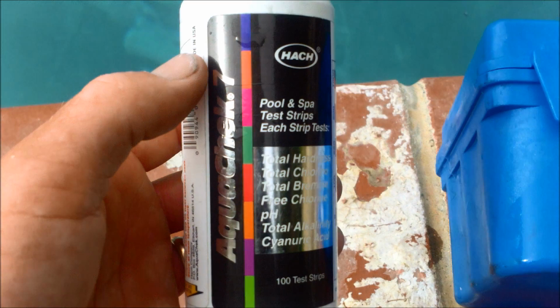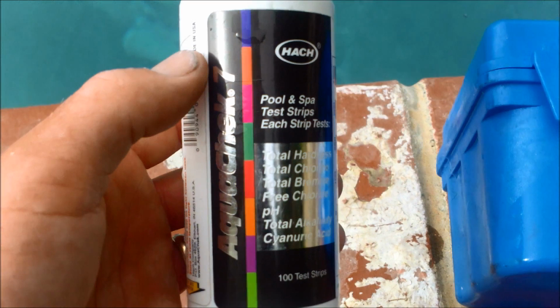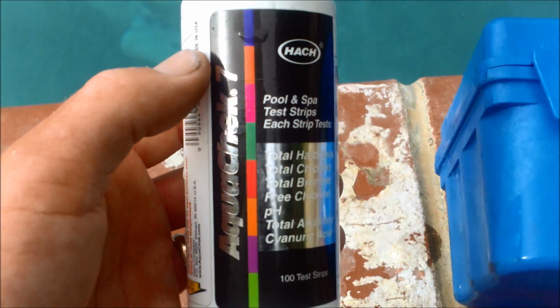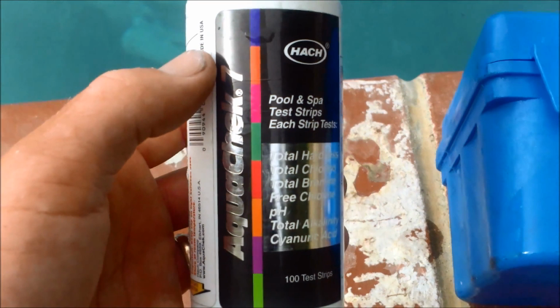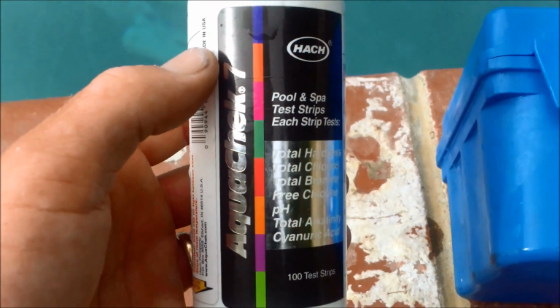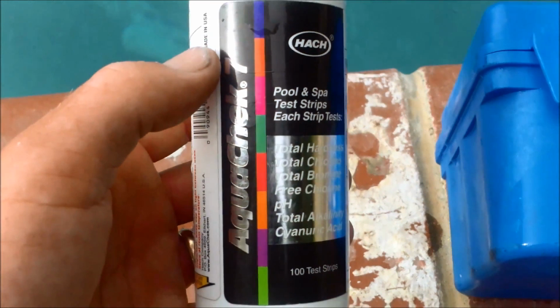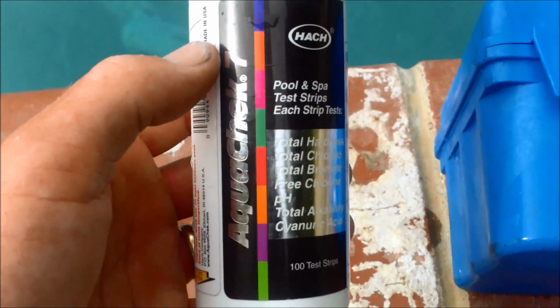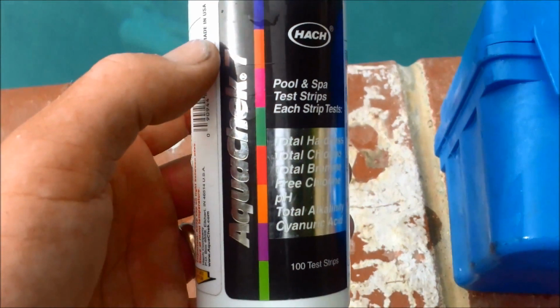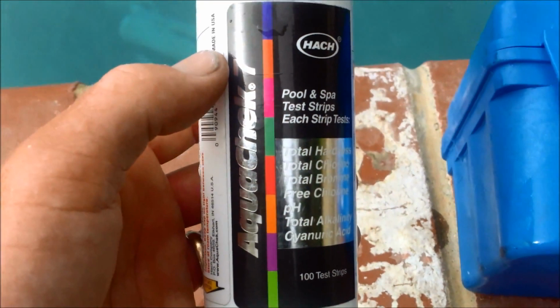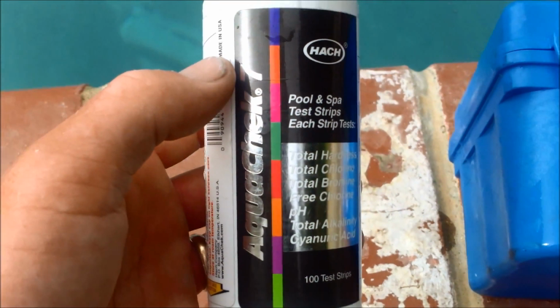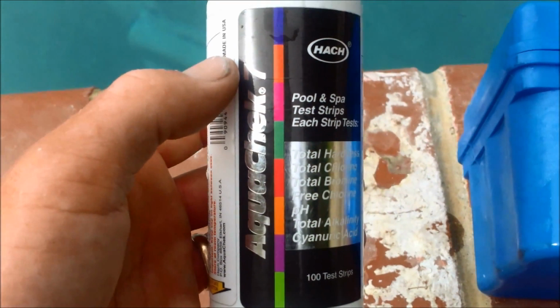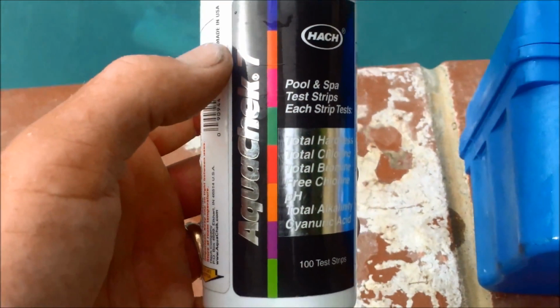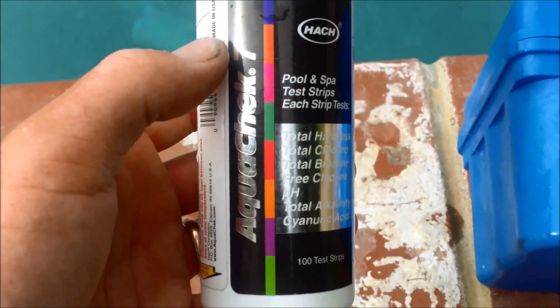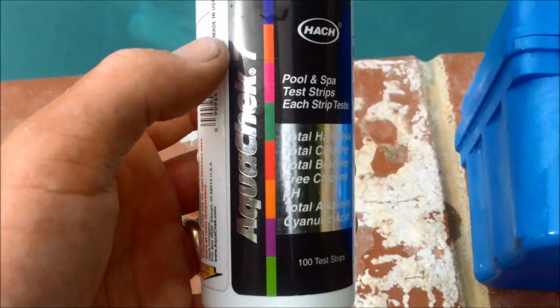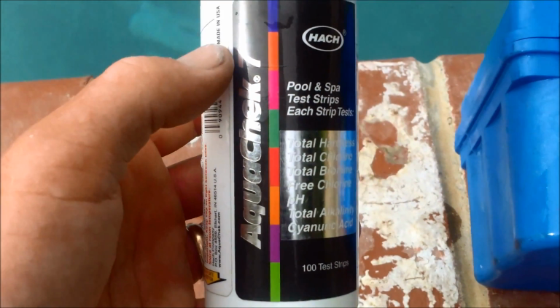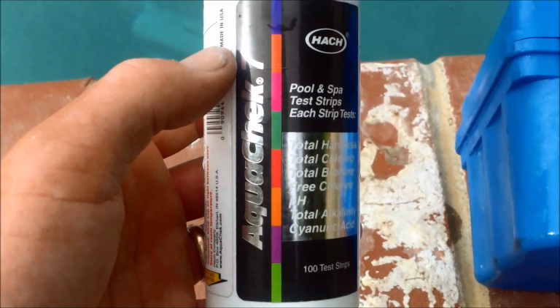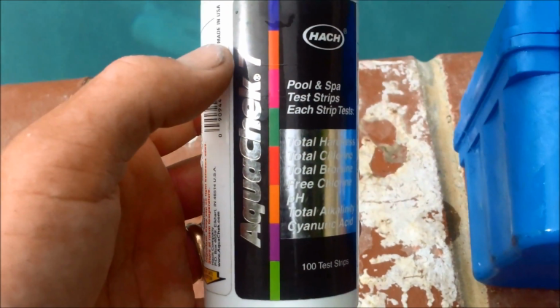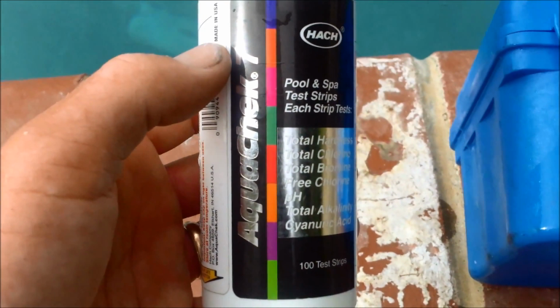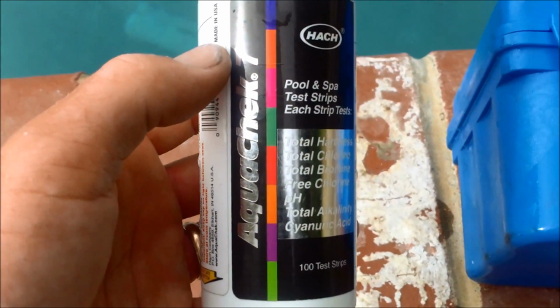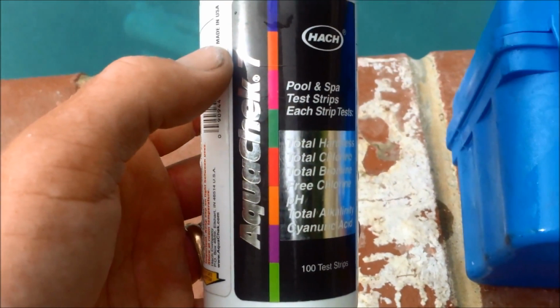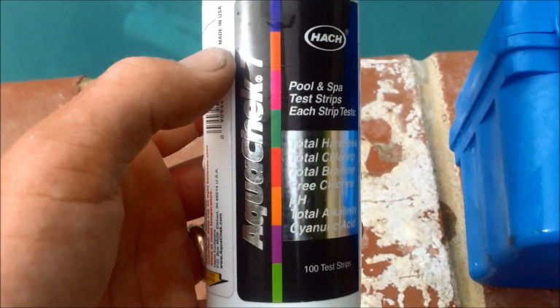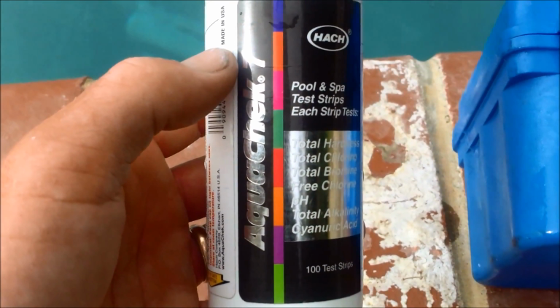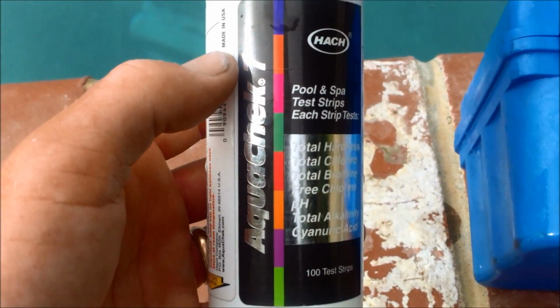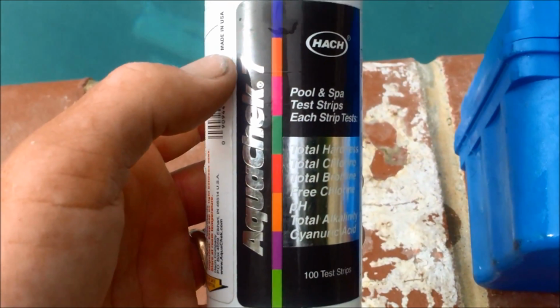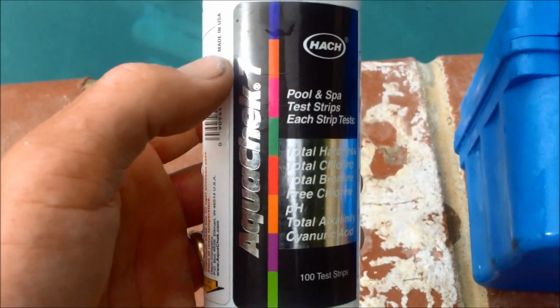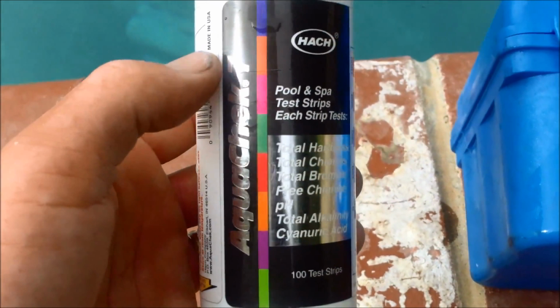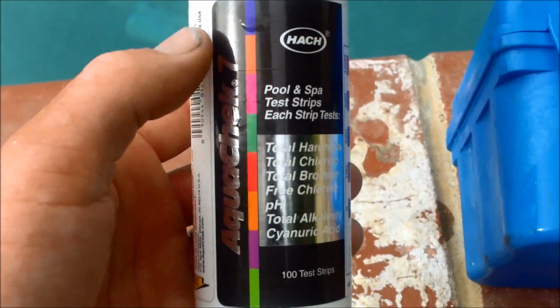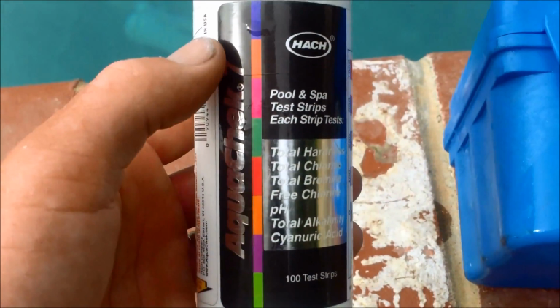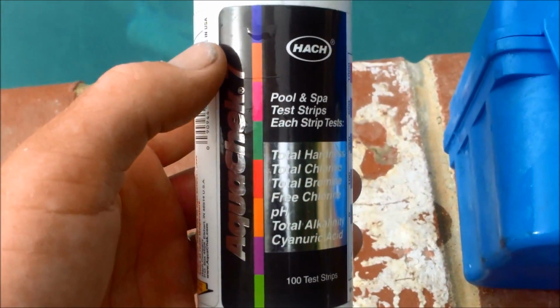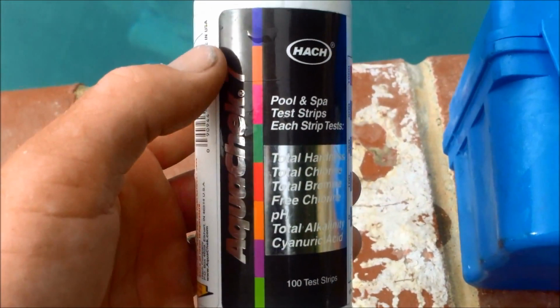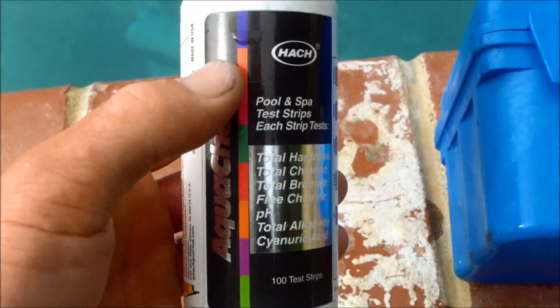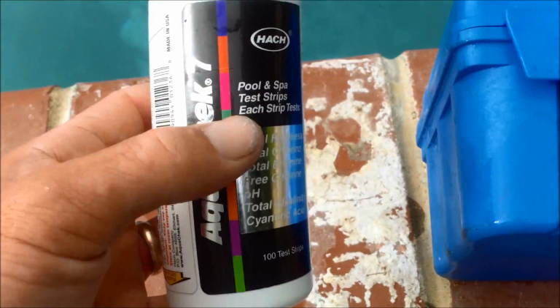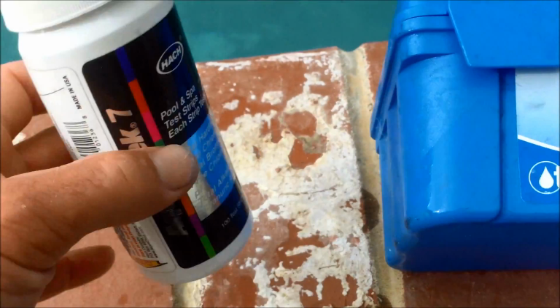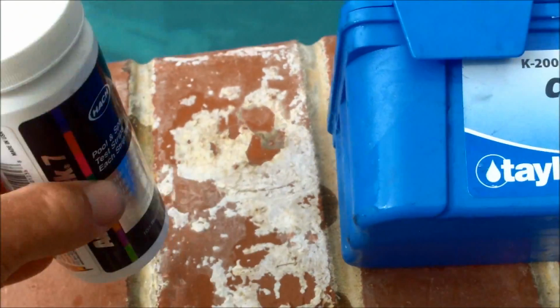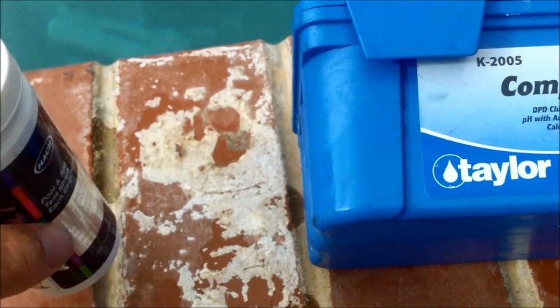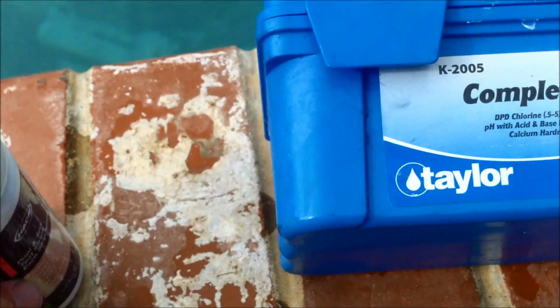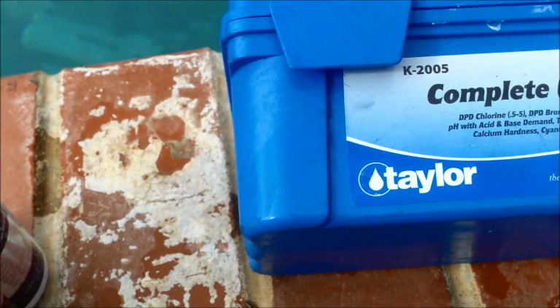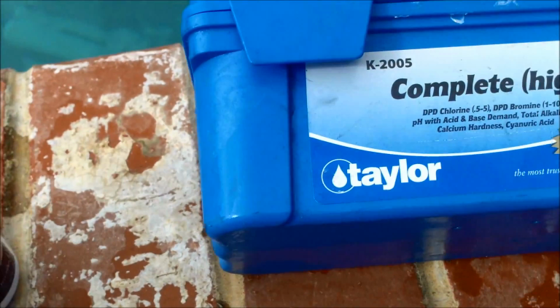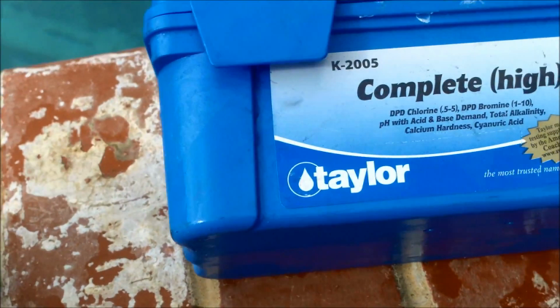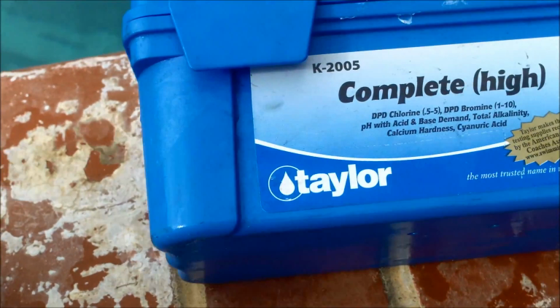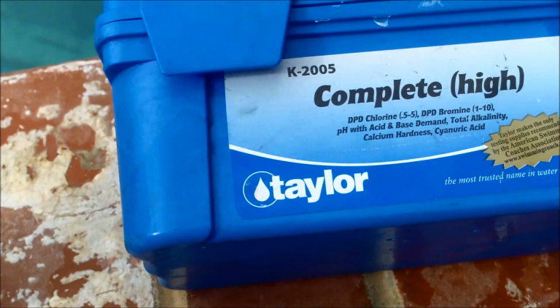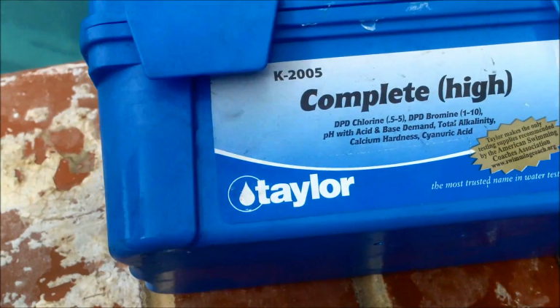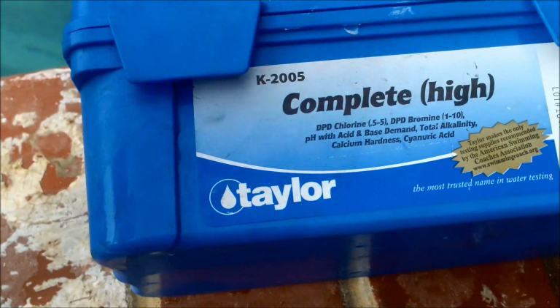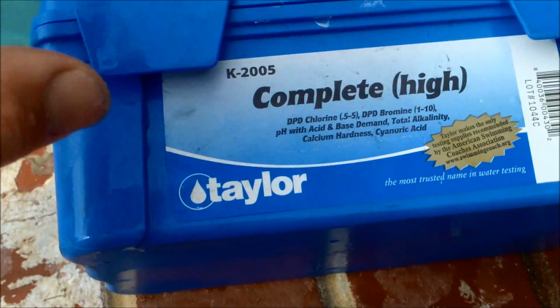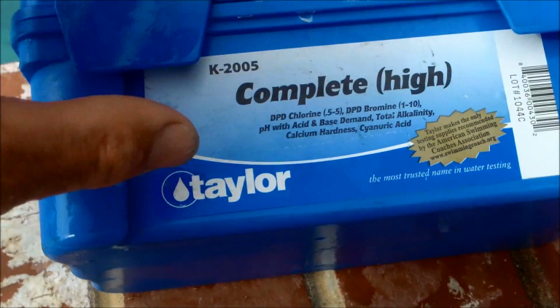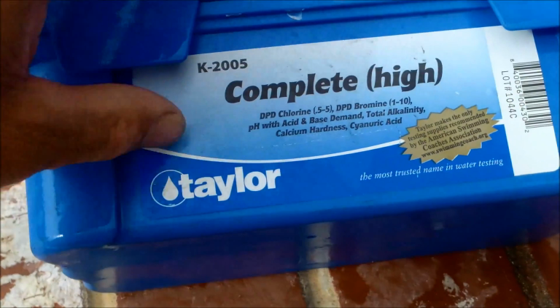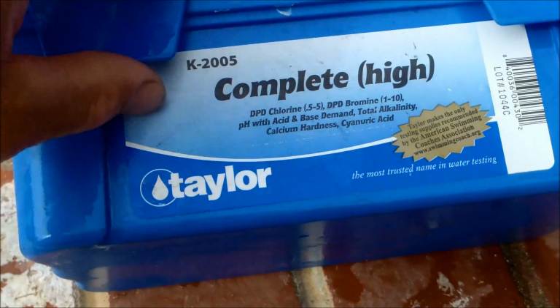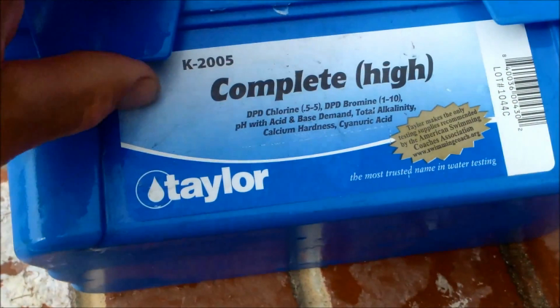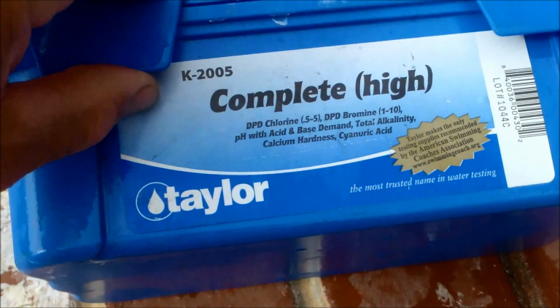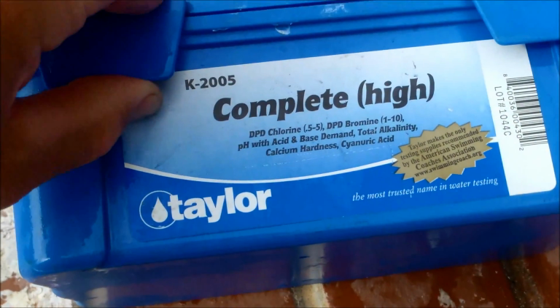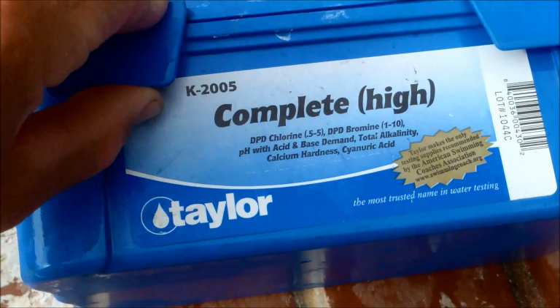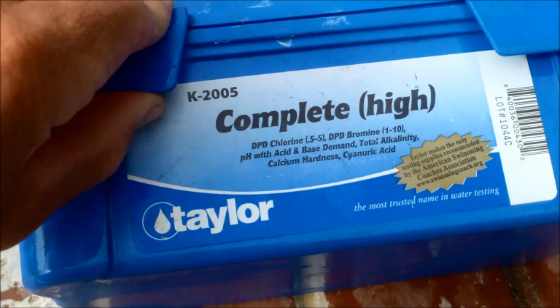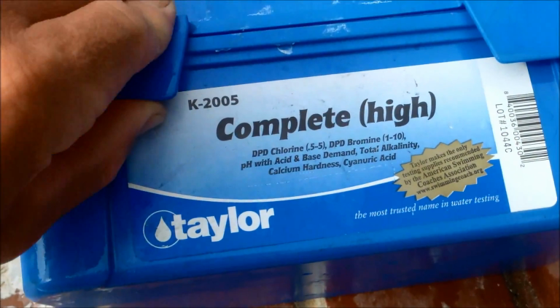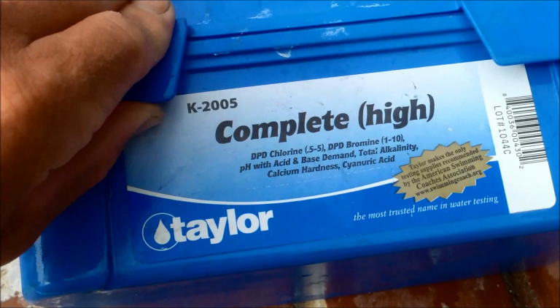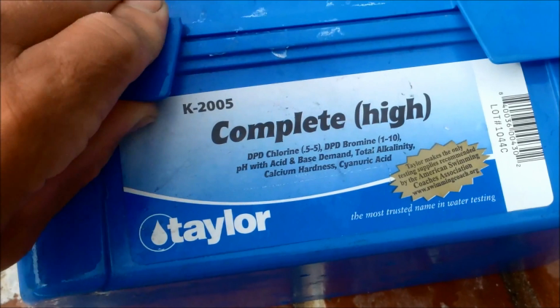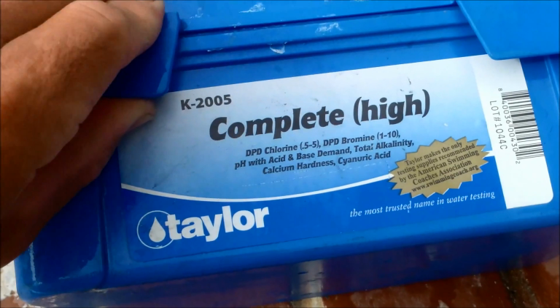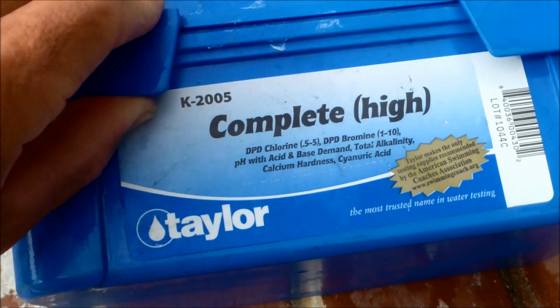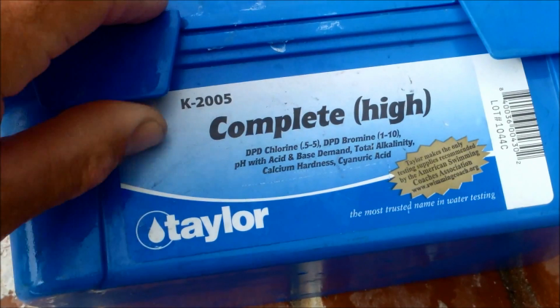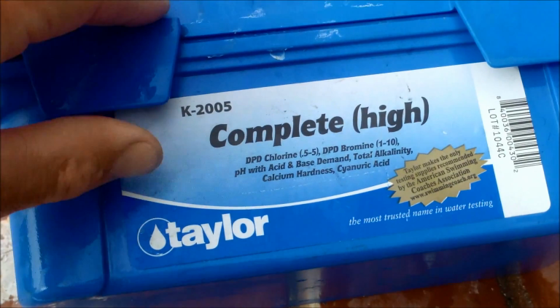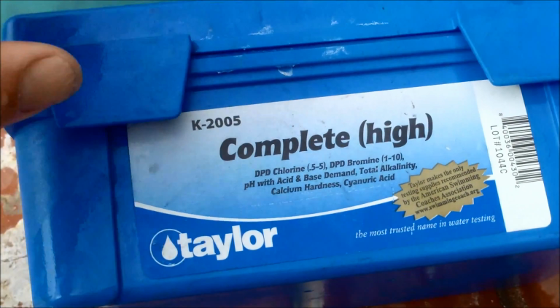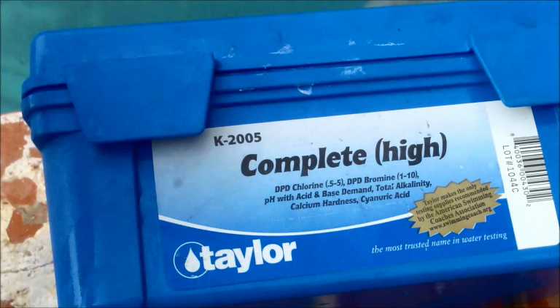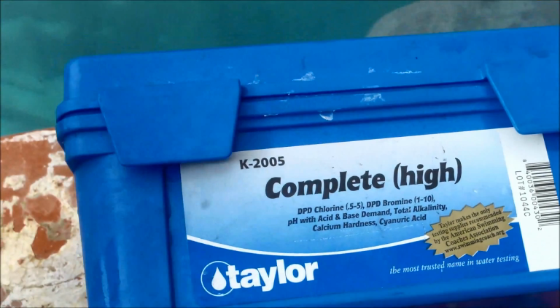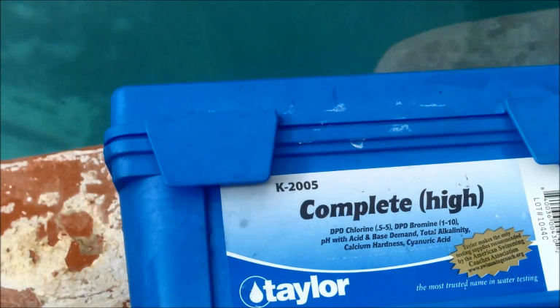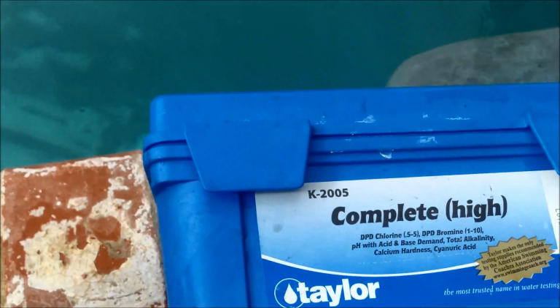The two ways I use to check the conditioner: I use the AquaCheck 7-Way Test Strip and I also use the Taylor Complete Kit. I'll show you how to do both tests.